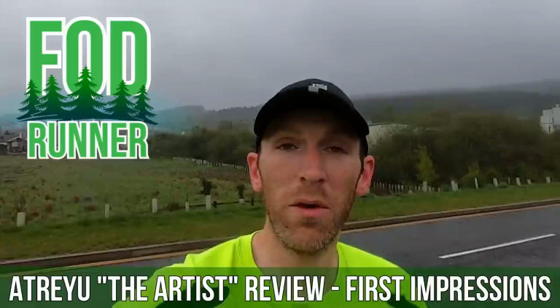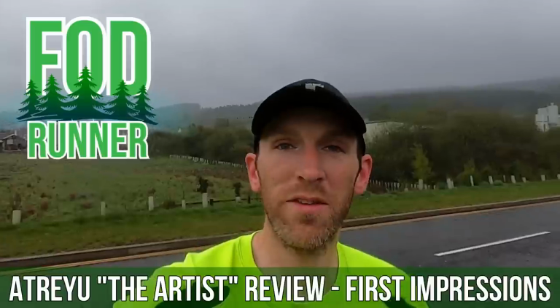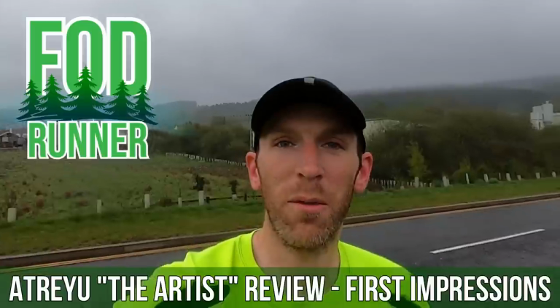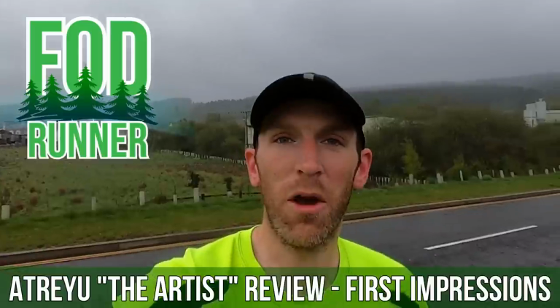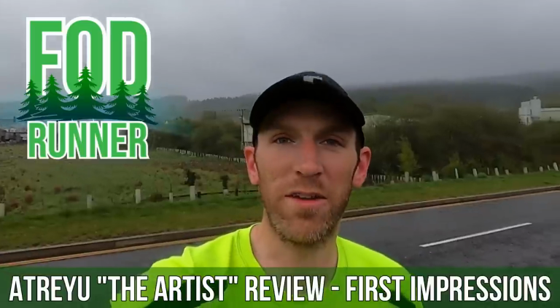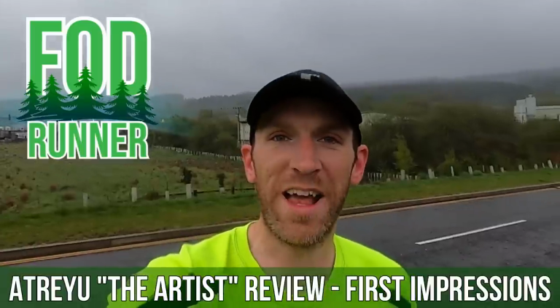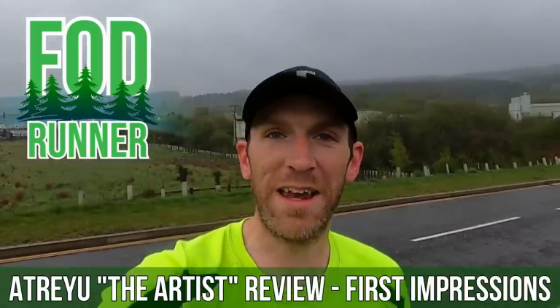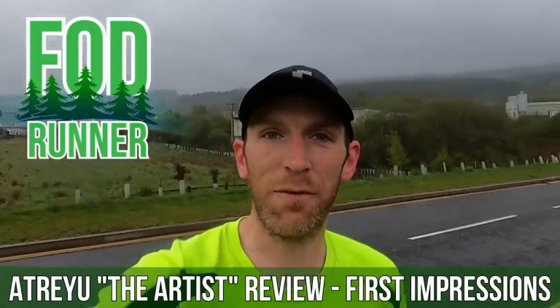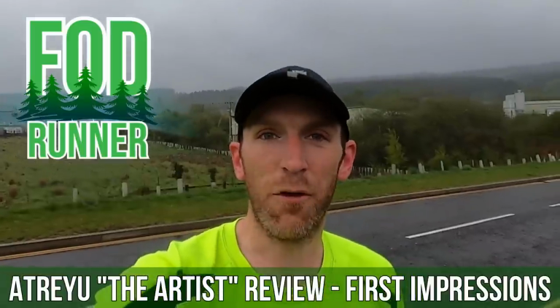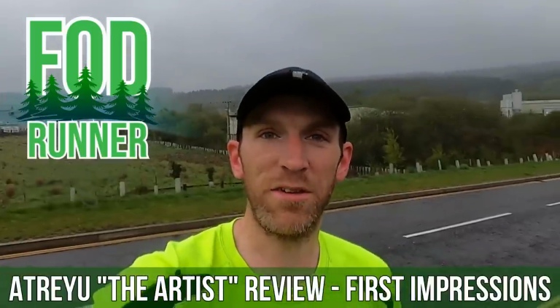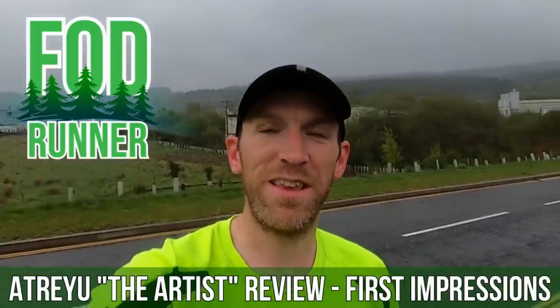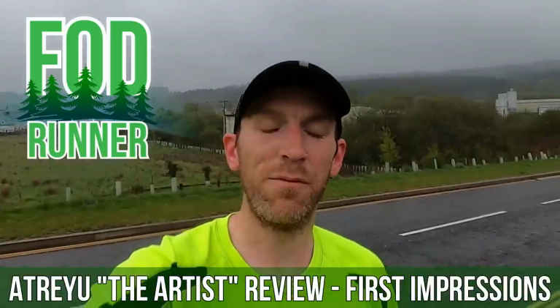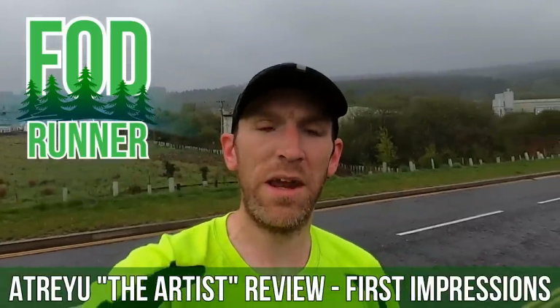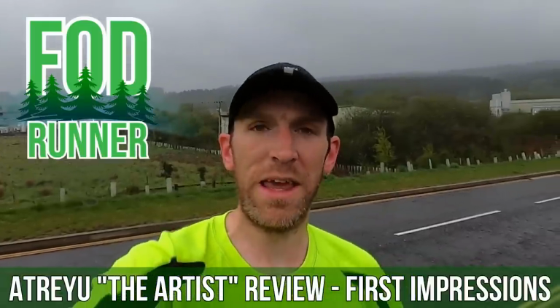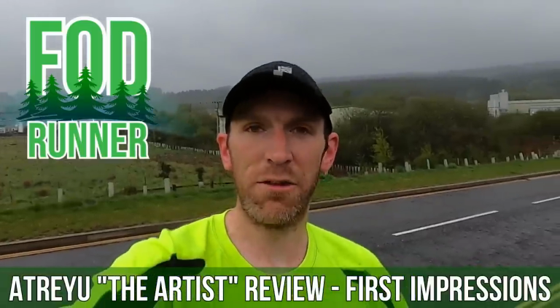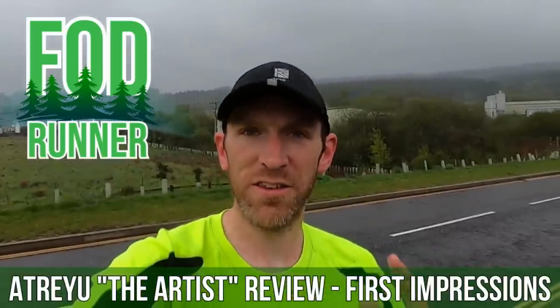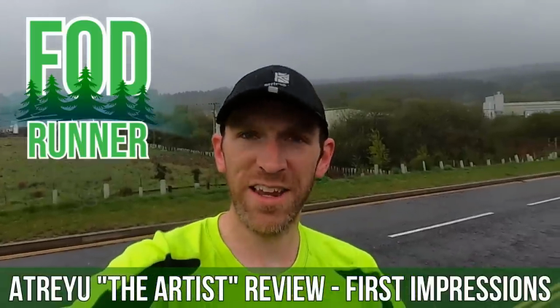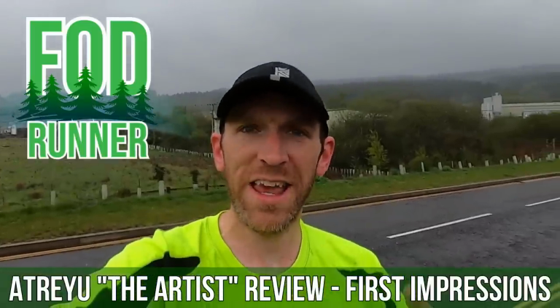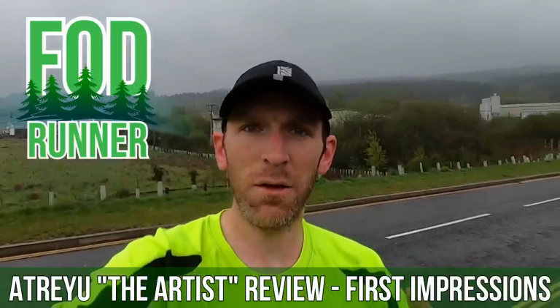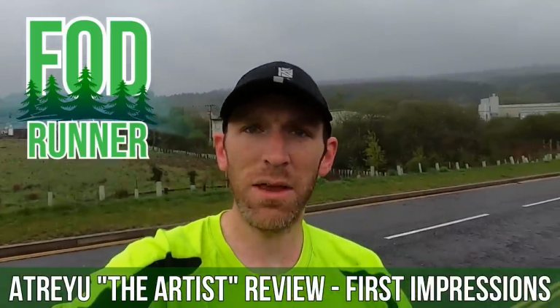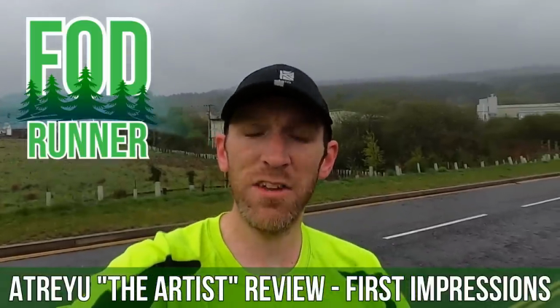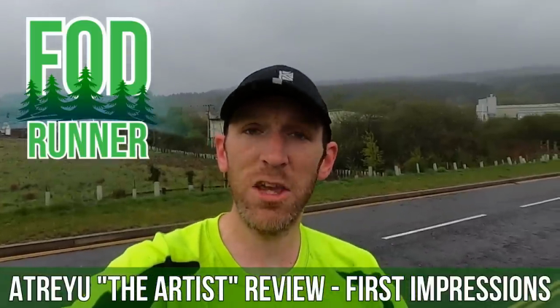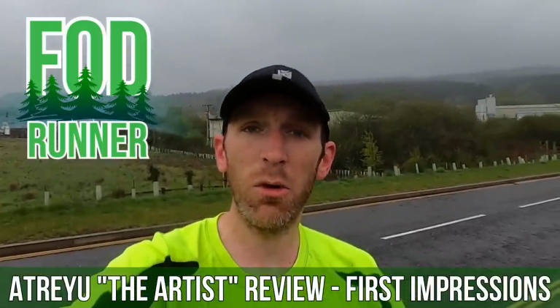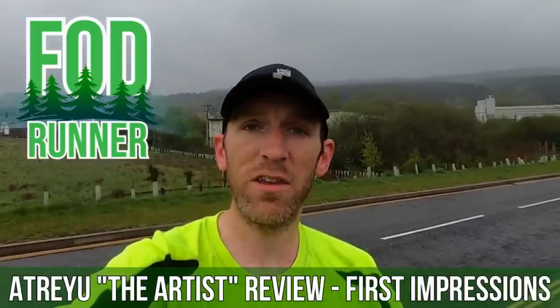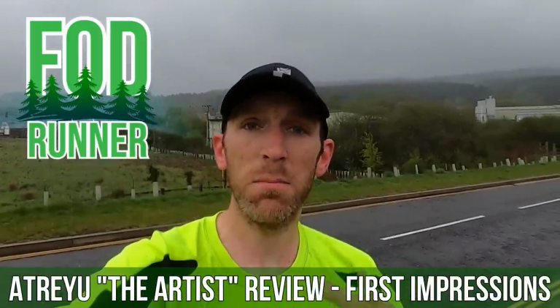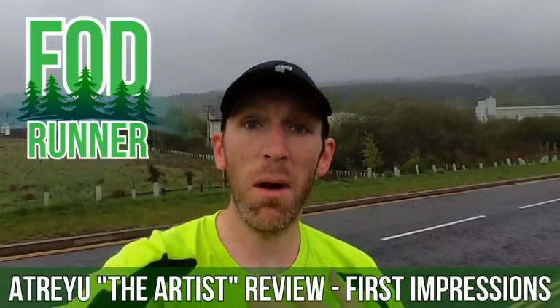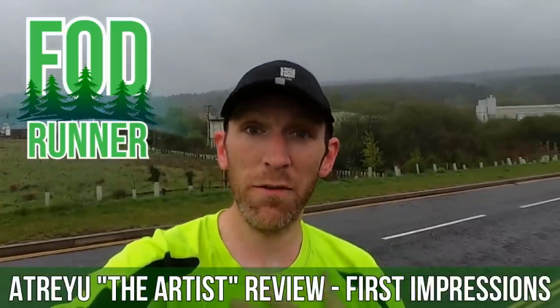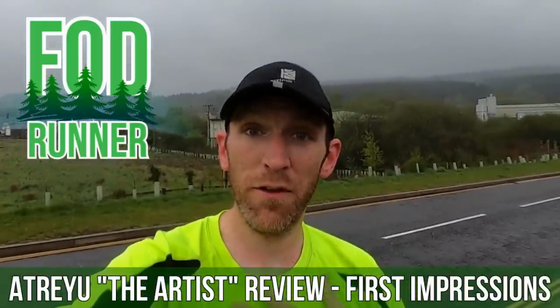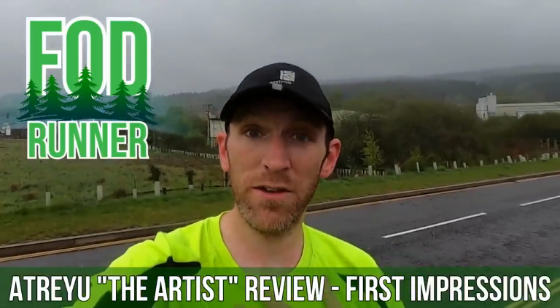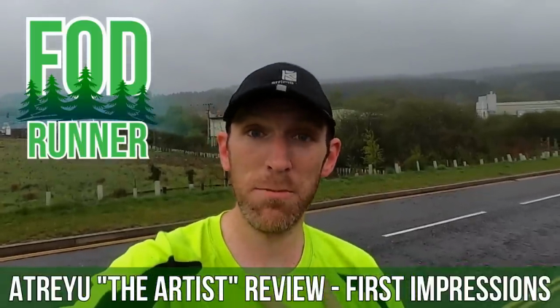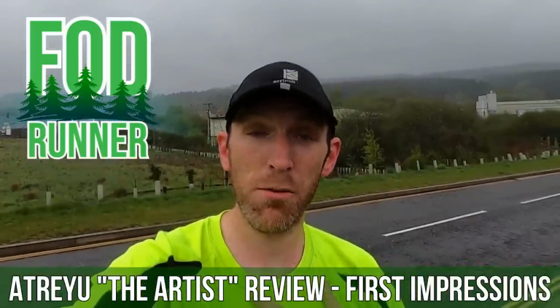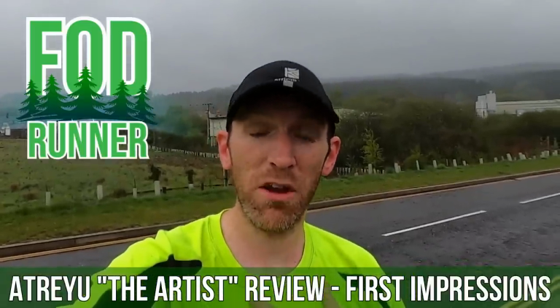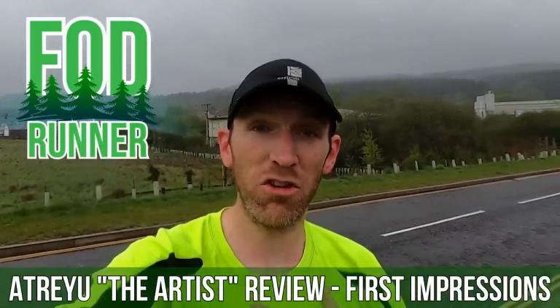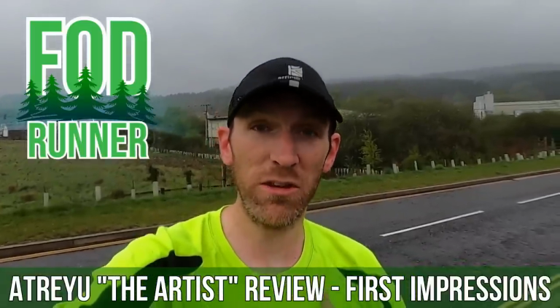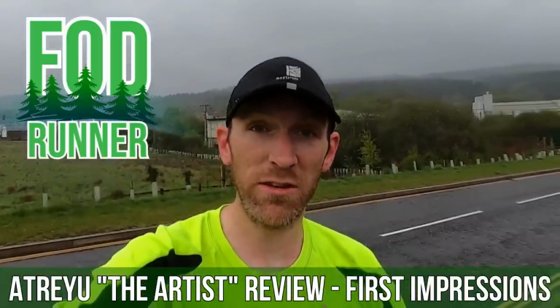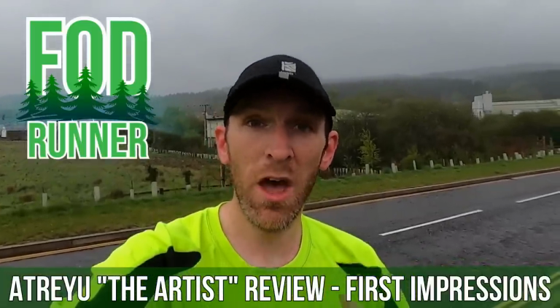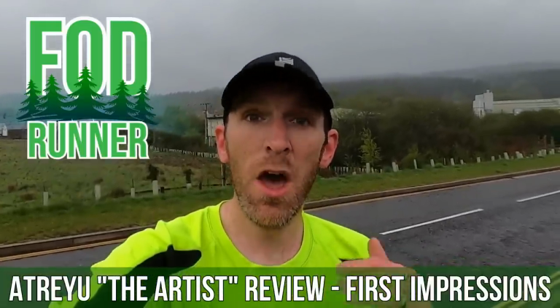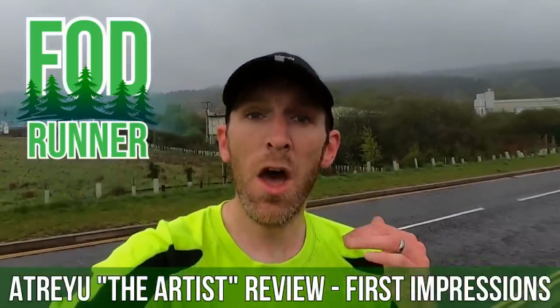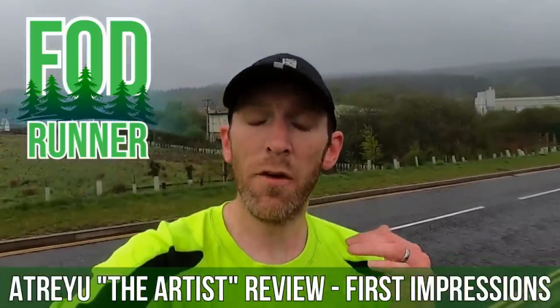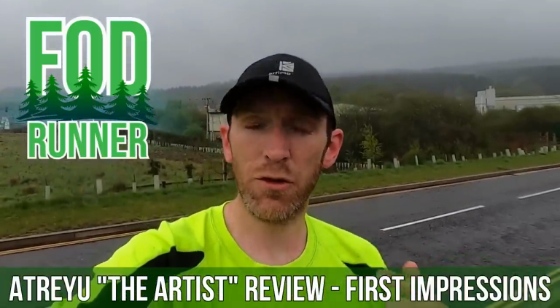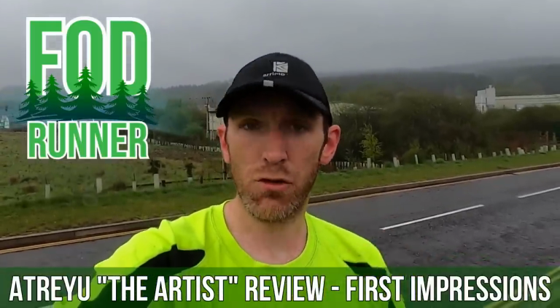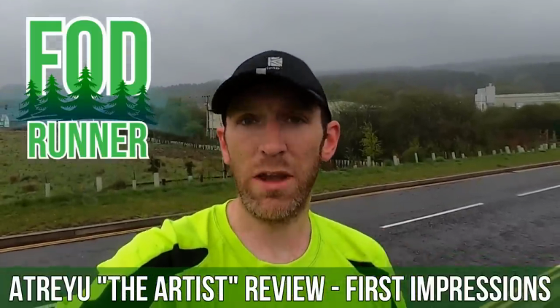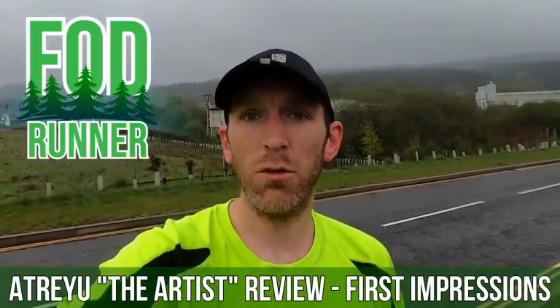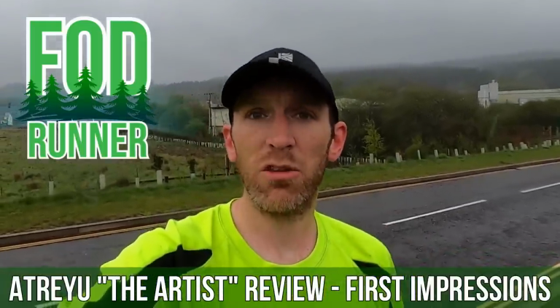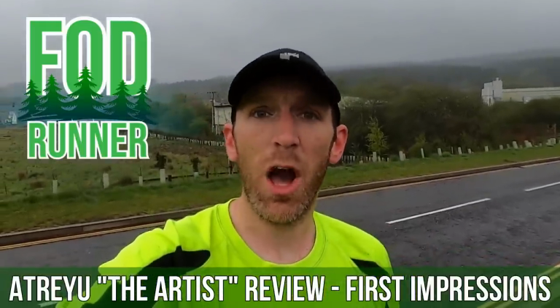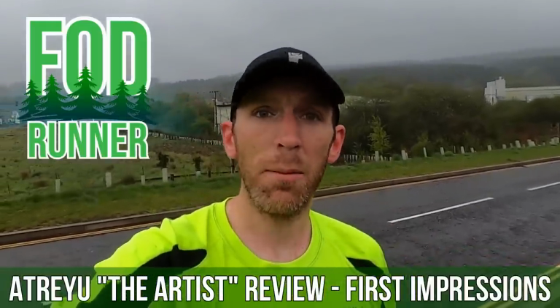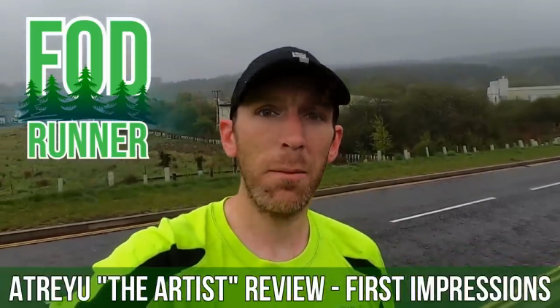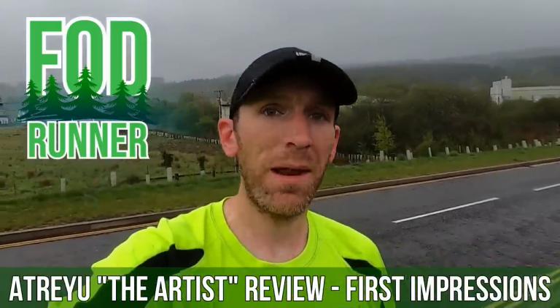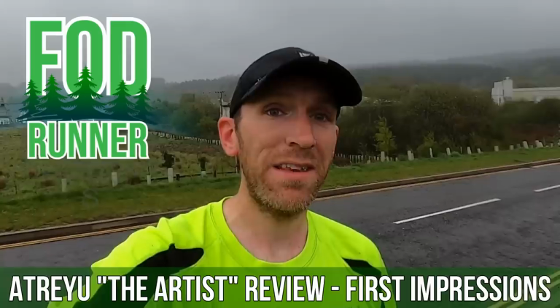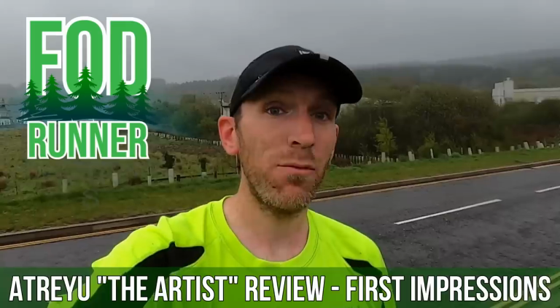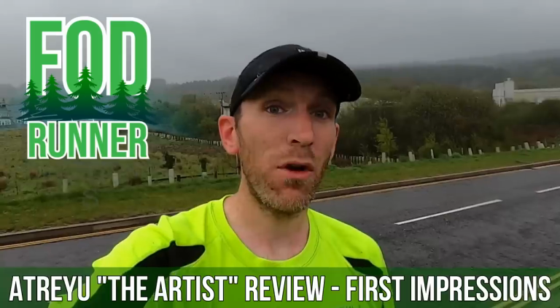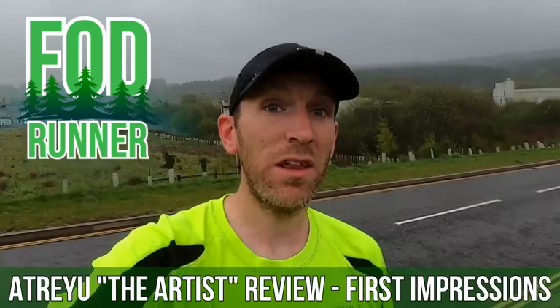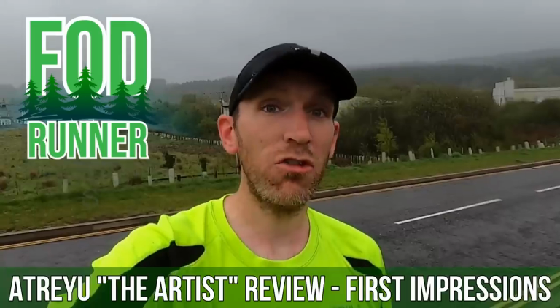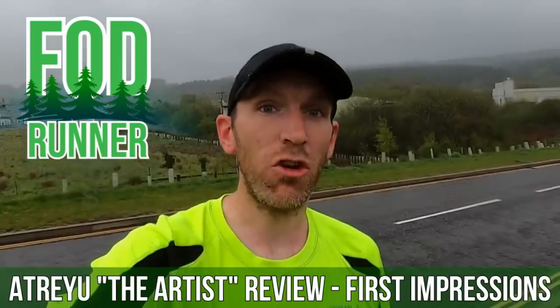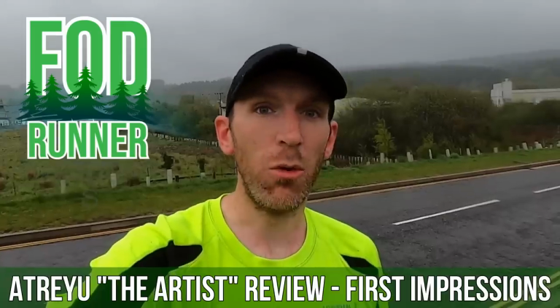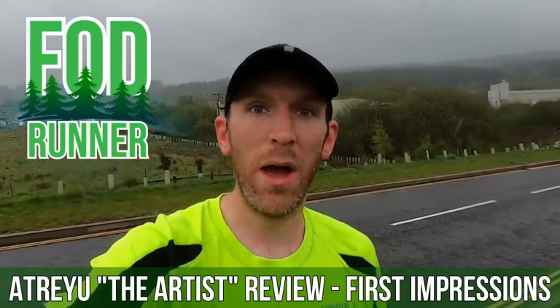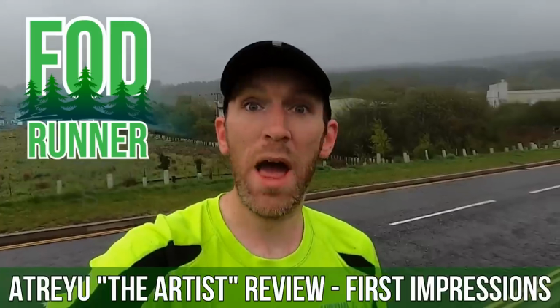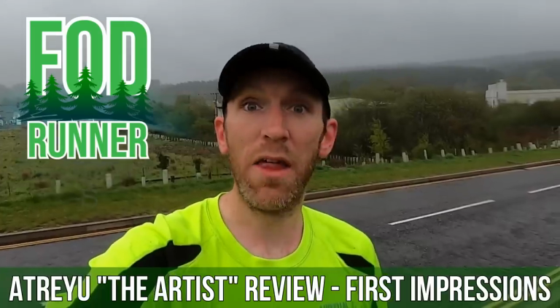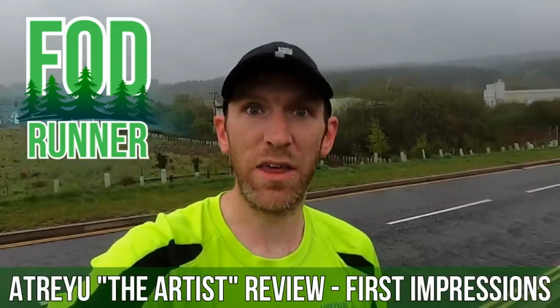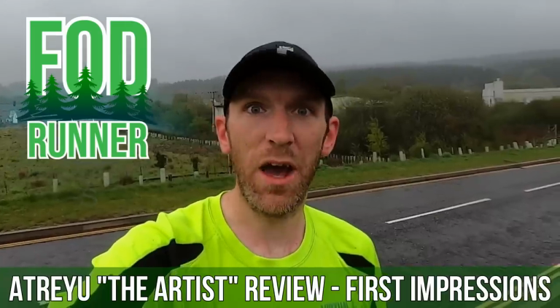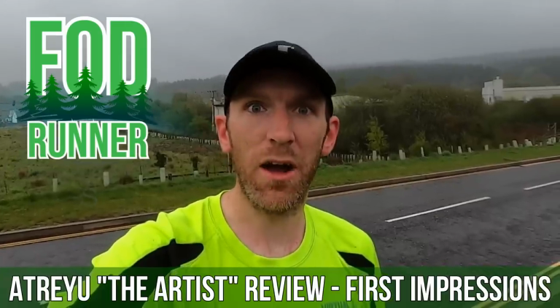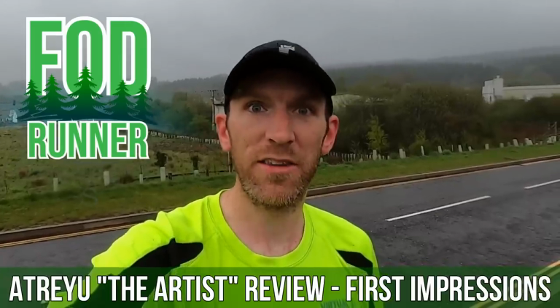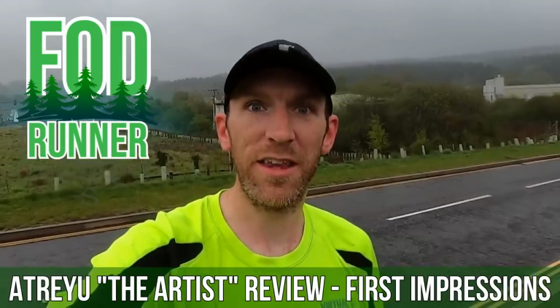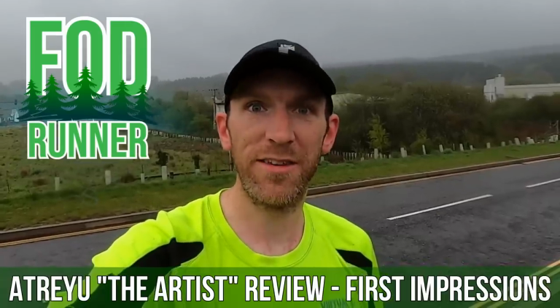What is up guys, Andy Forestine Runner here and today I'm giving you guys my first impressions of the Trejo's carbon plated running shoe, The Artist.